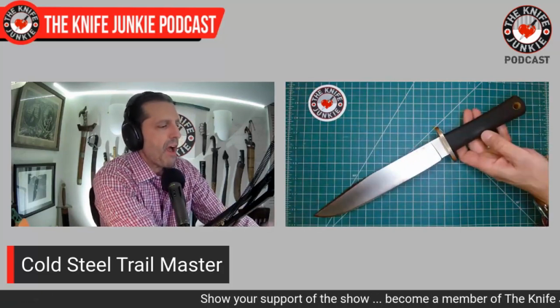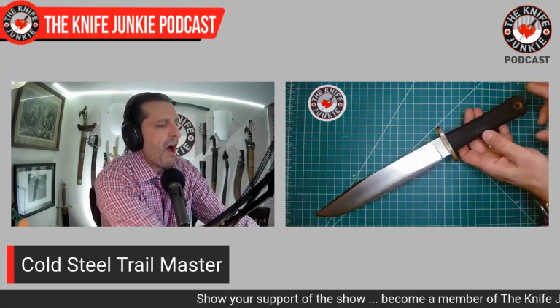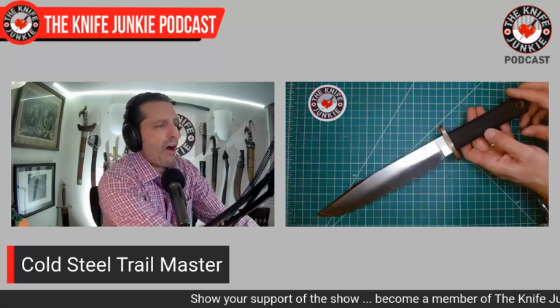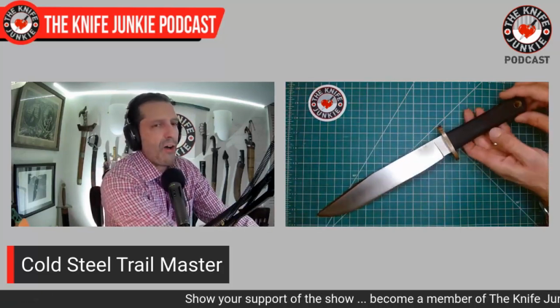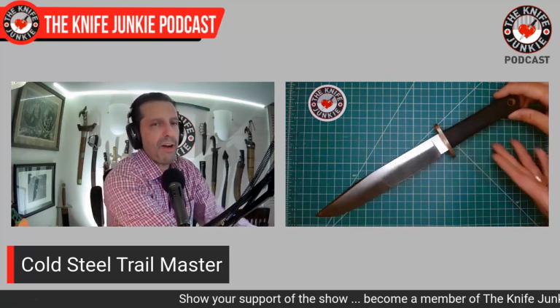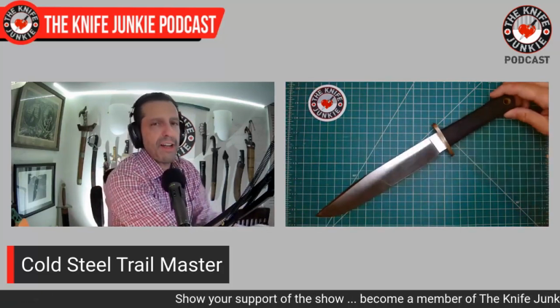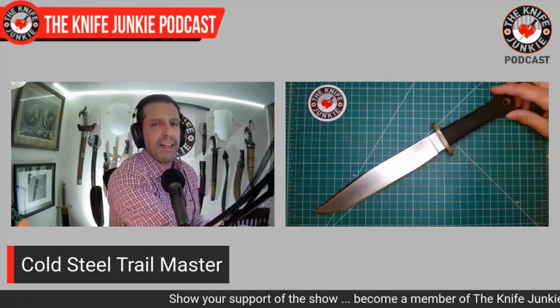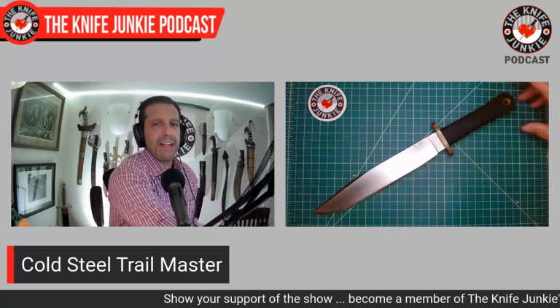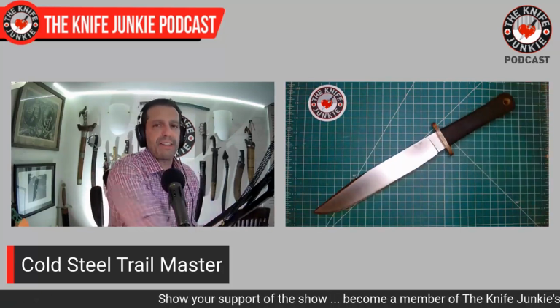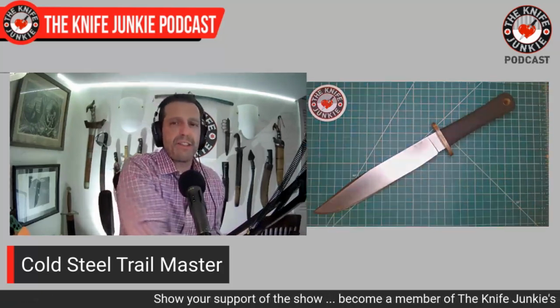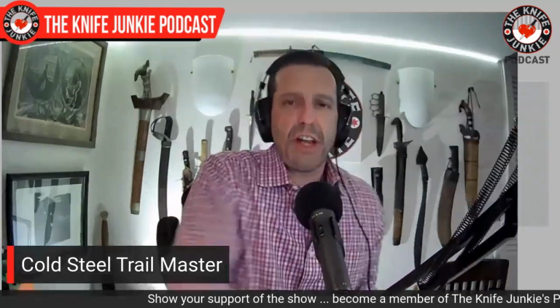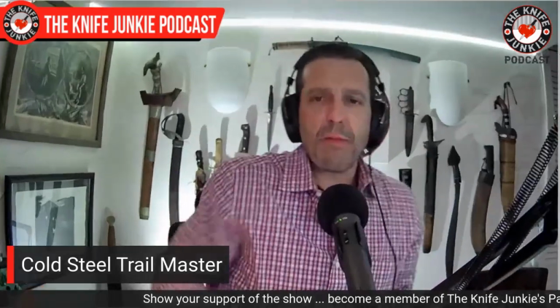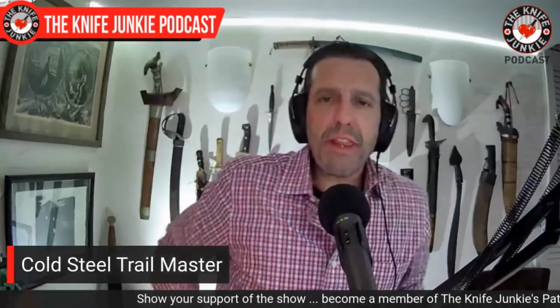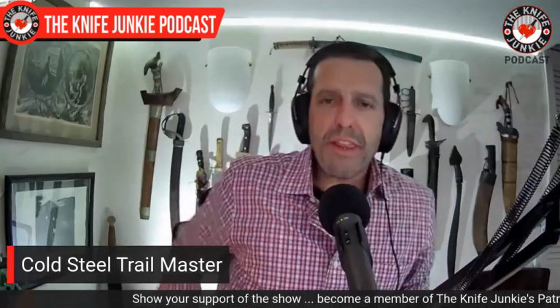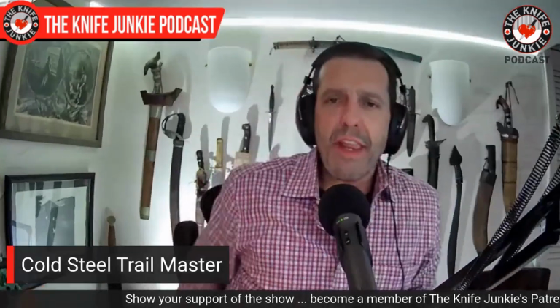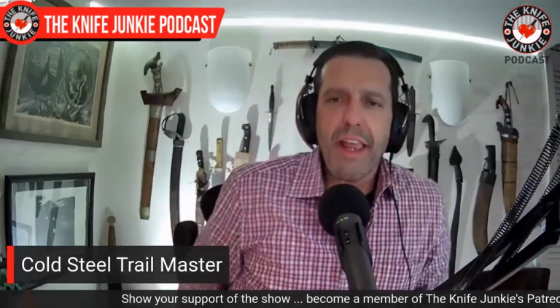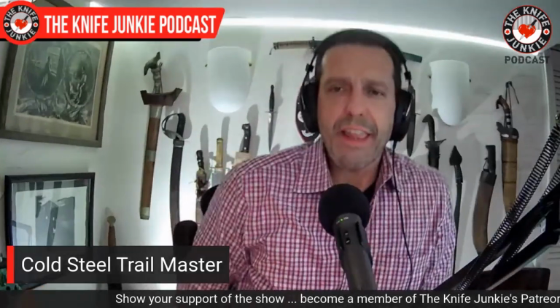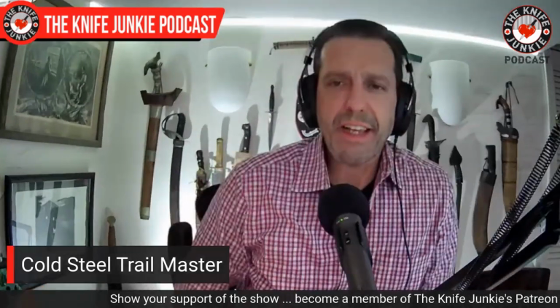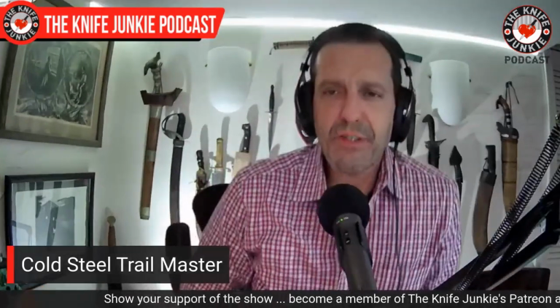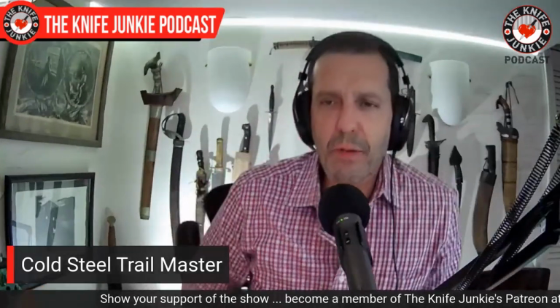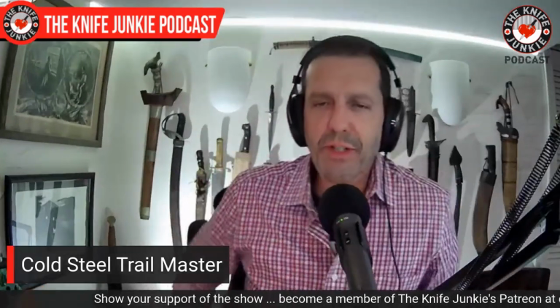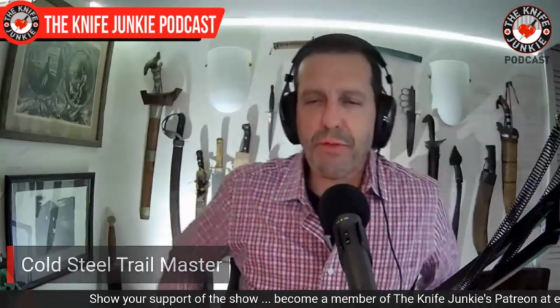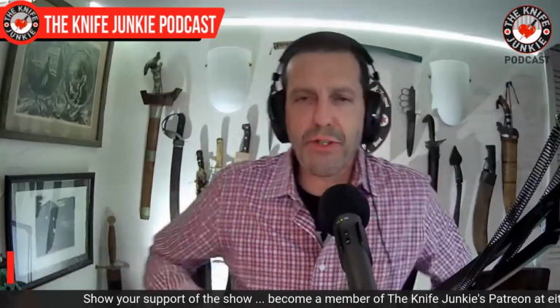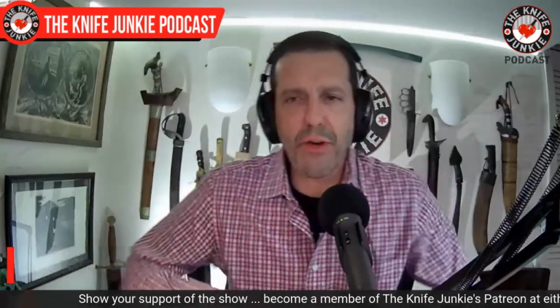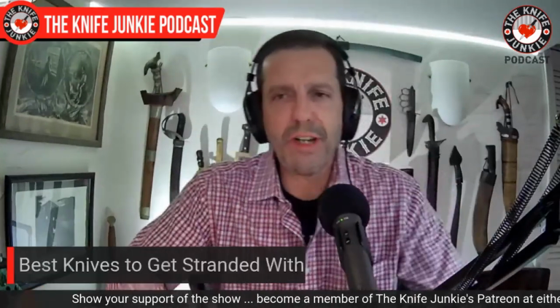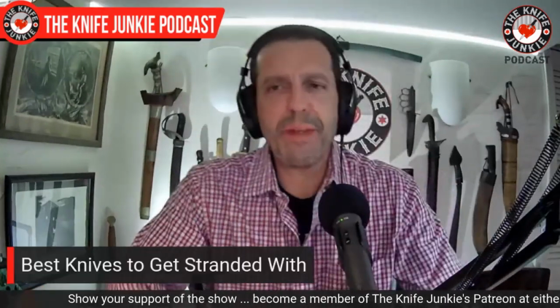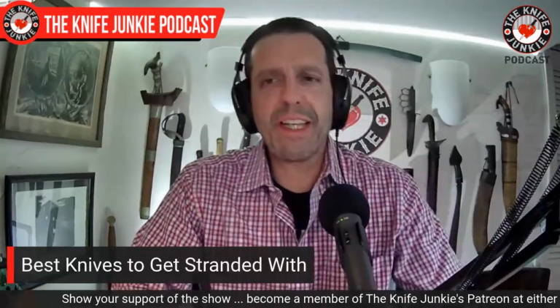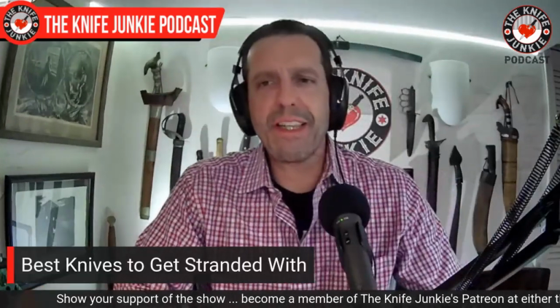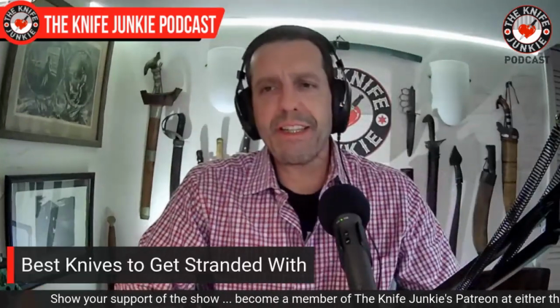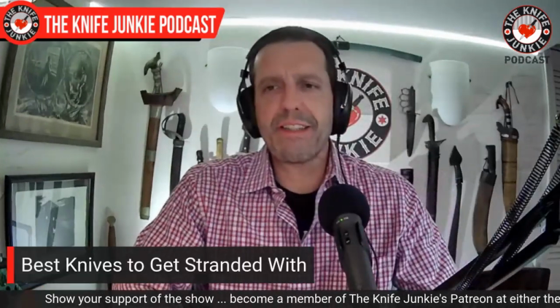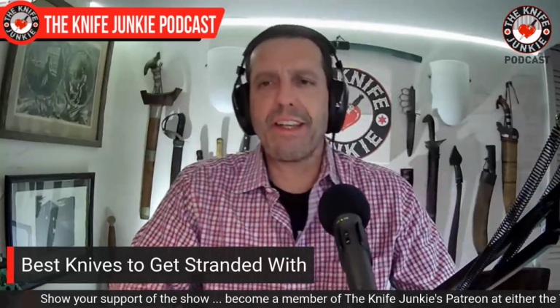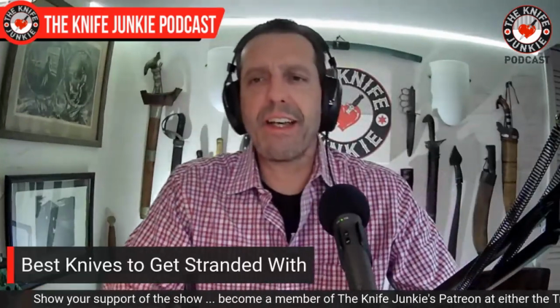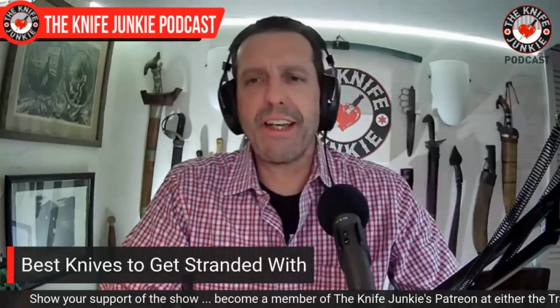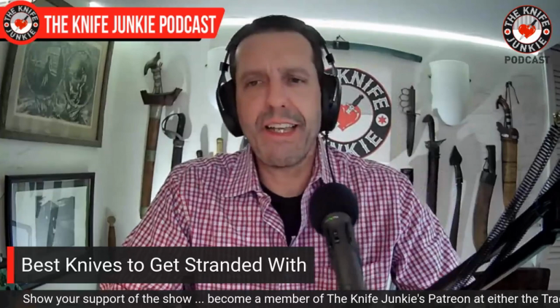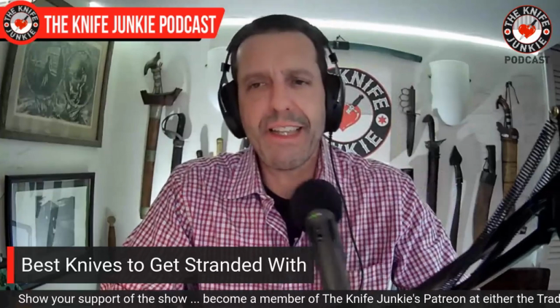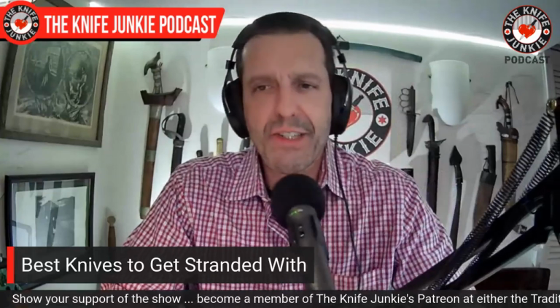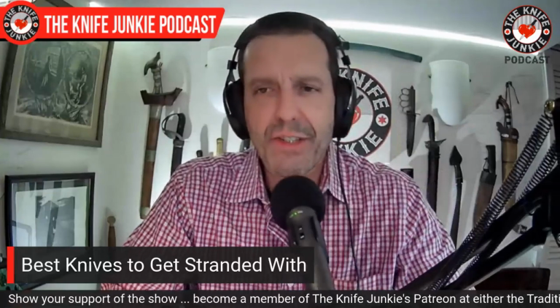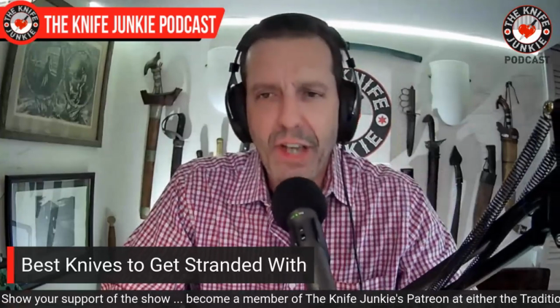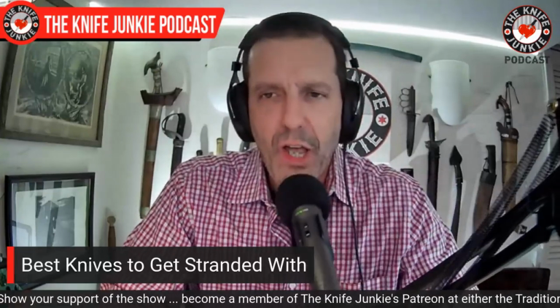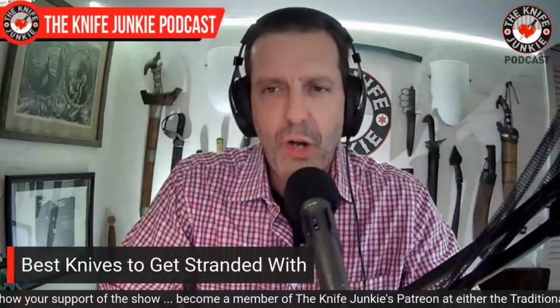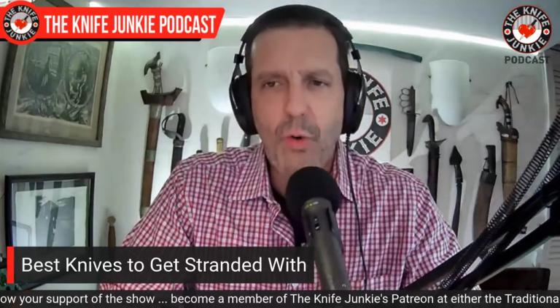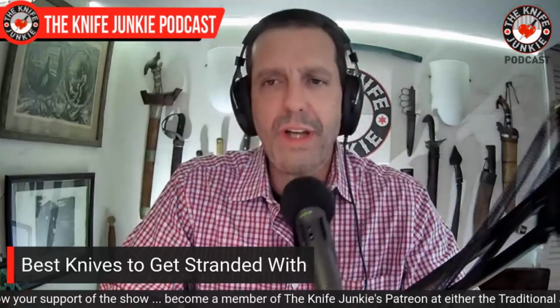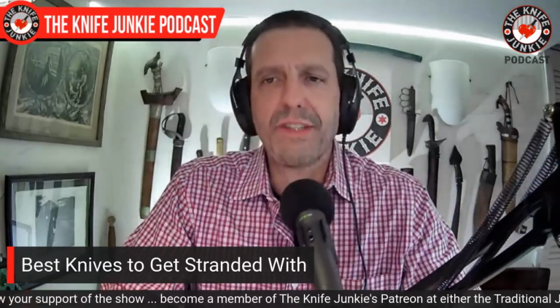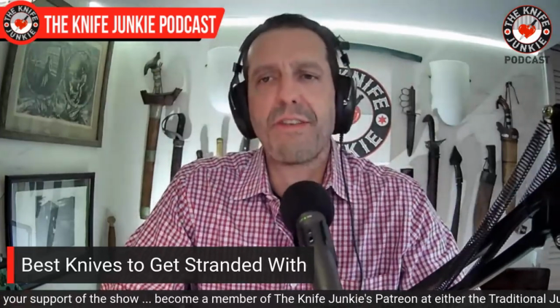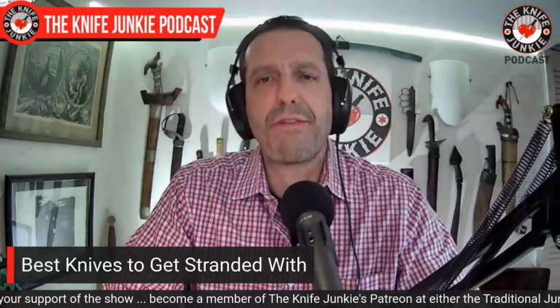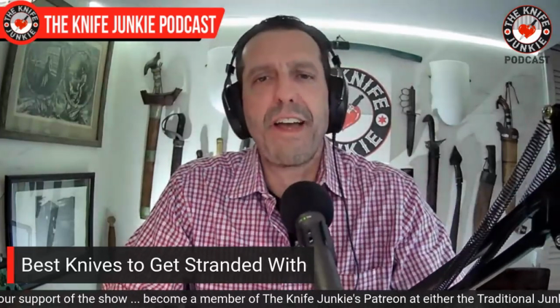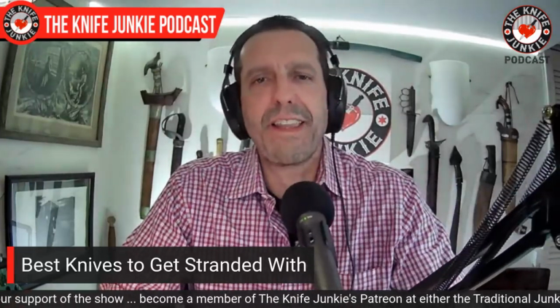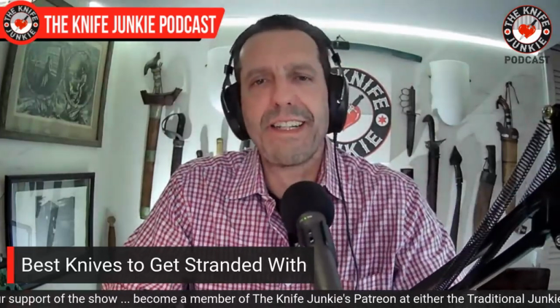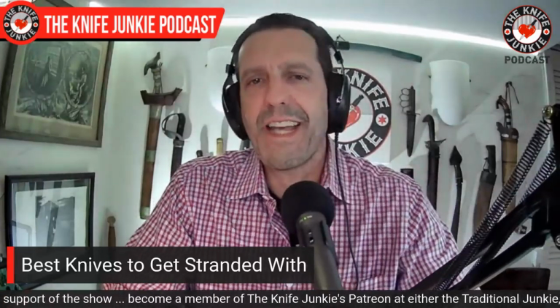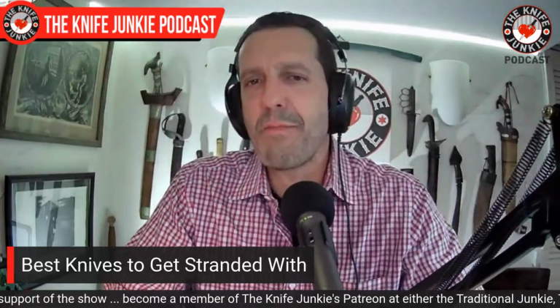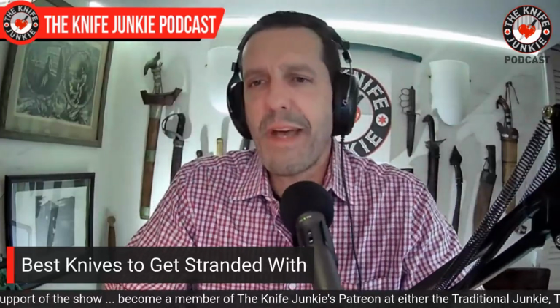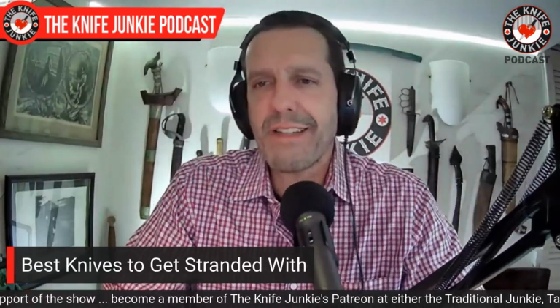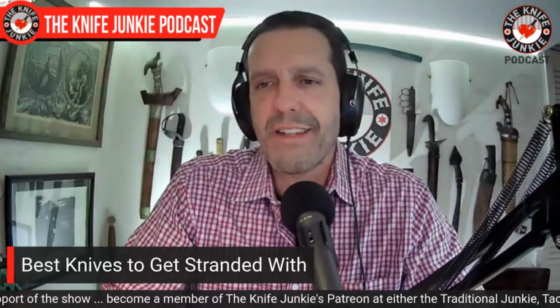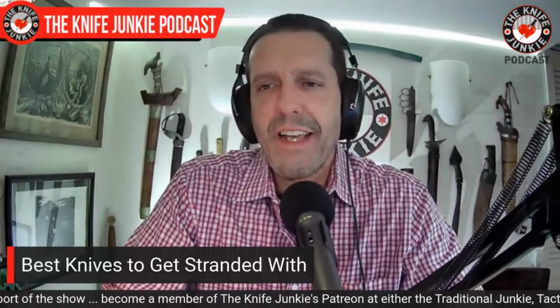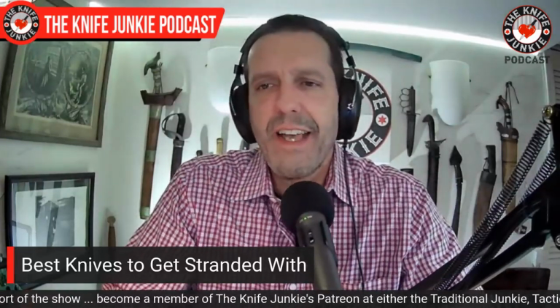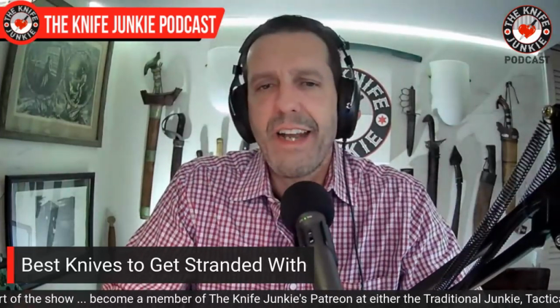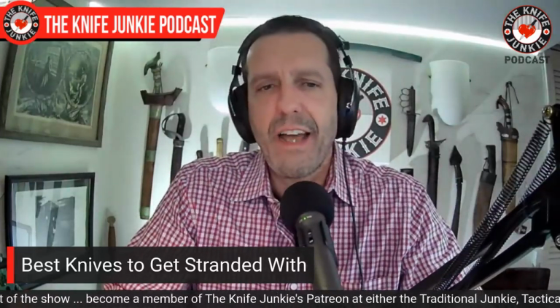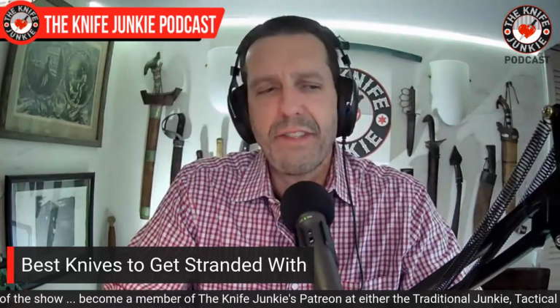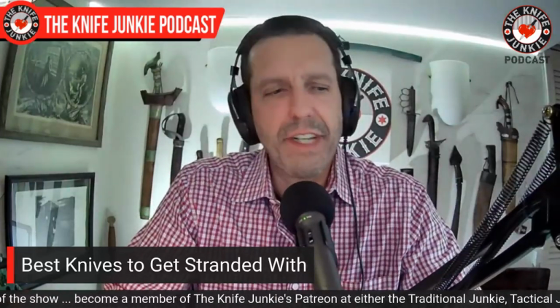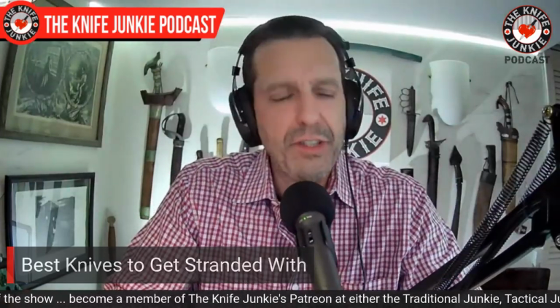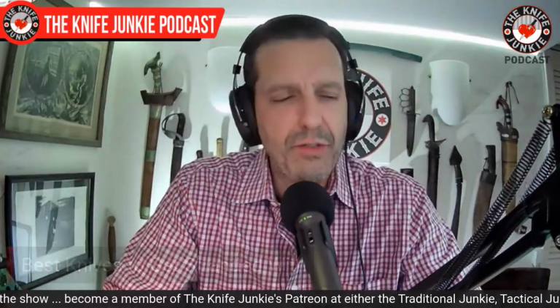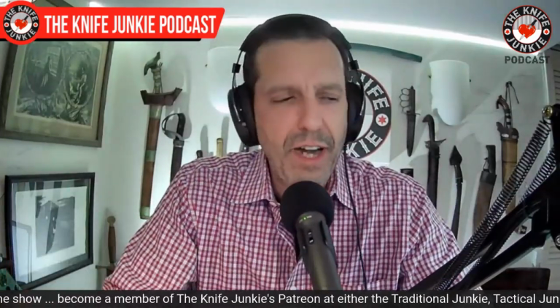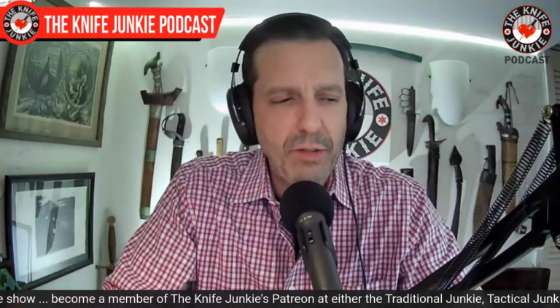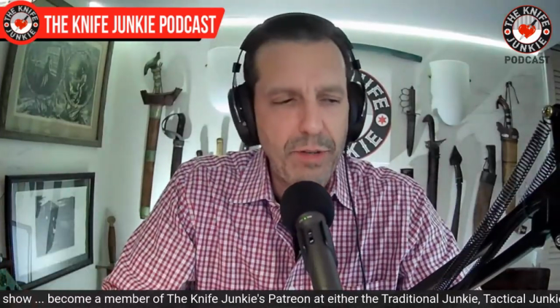Ladies and gentlemen, thank you so much for joining me in this quest to find the 10 best knives to get stranded with. These are incidental things — not packing for disaster, but something you might have in your car when it all goes down.